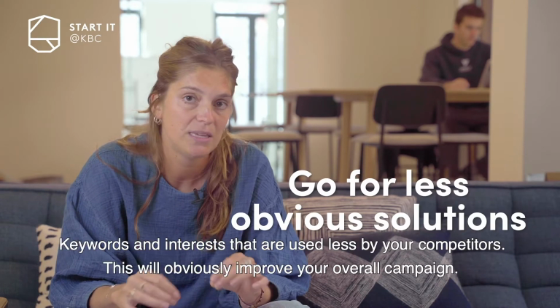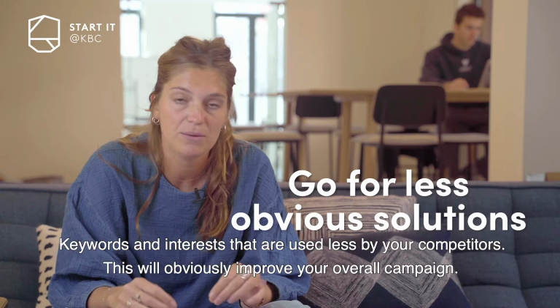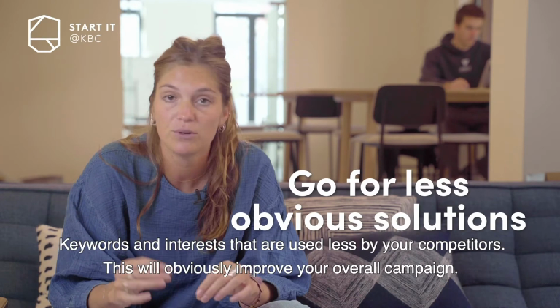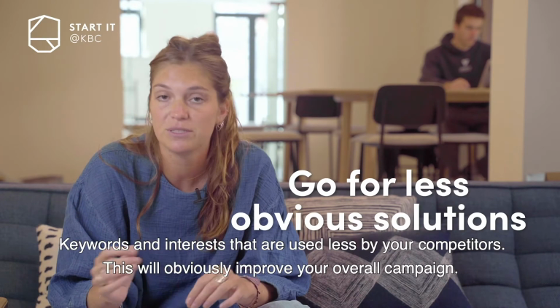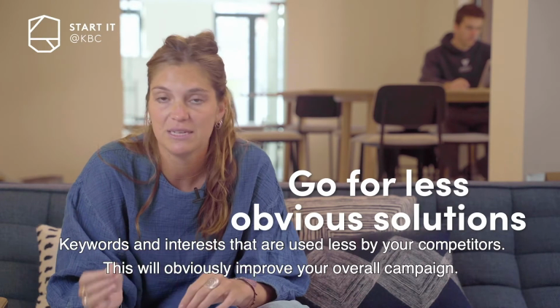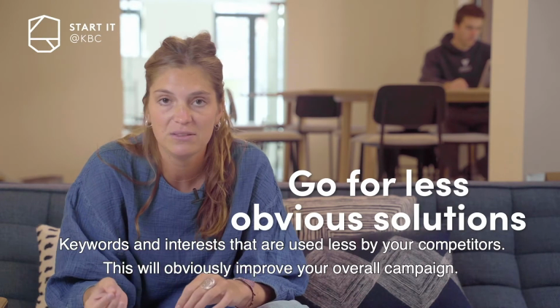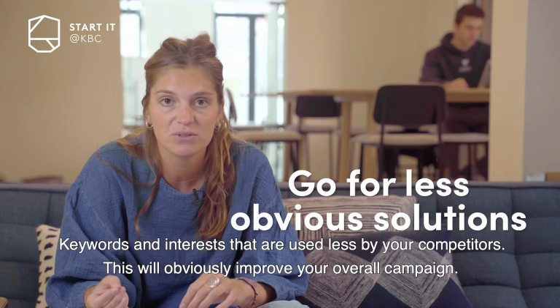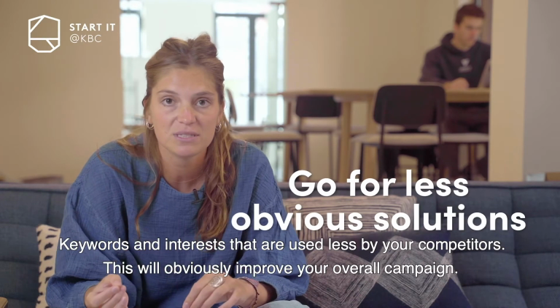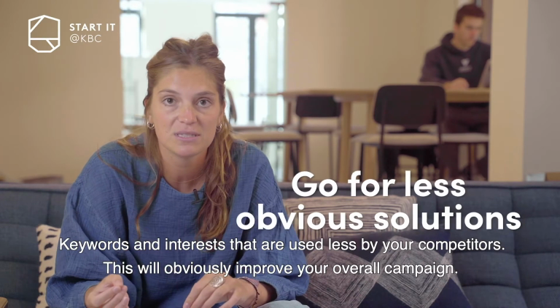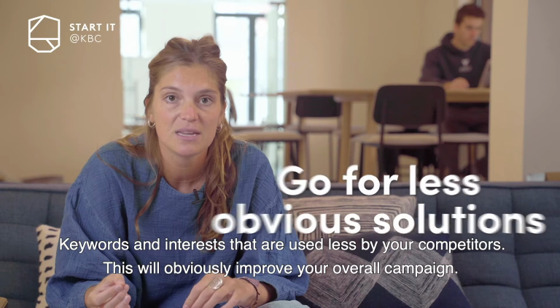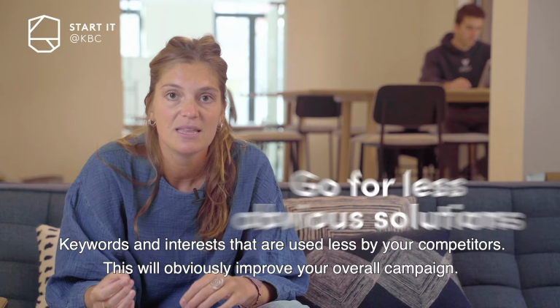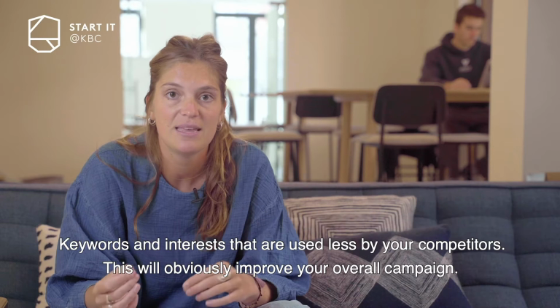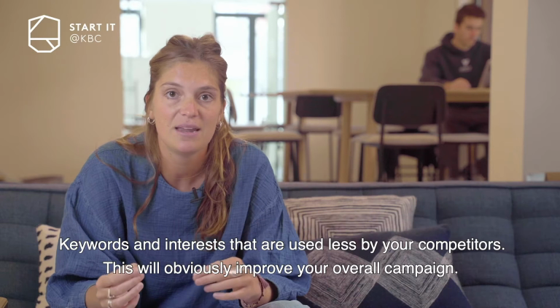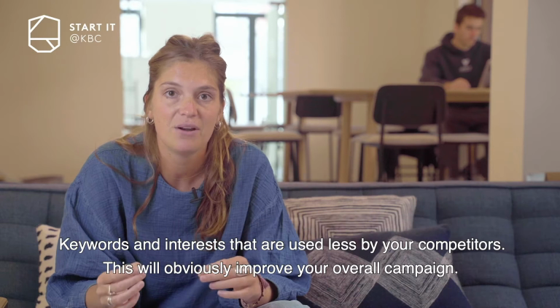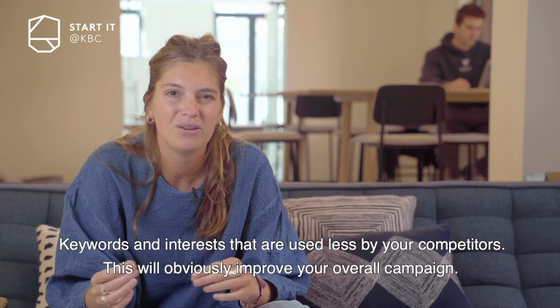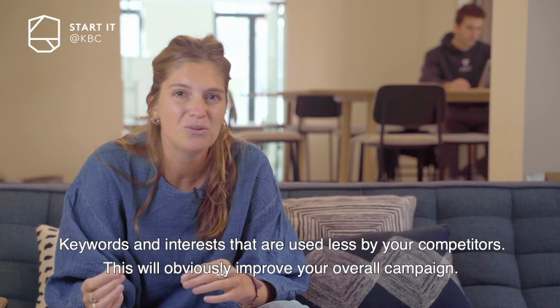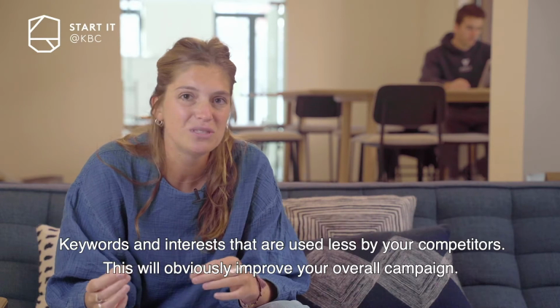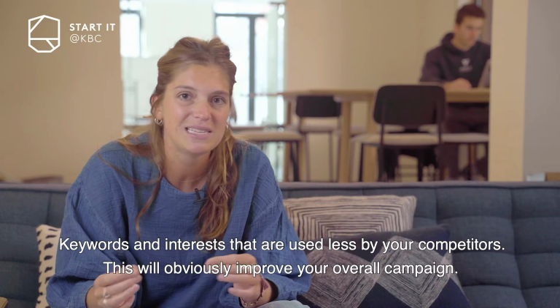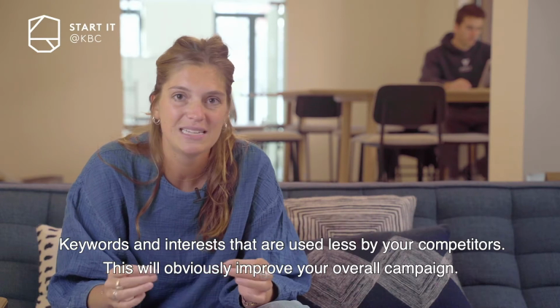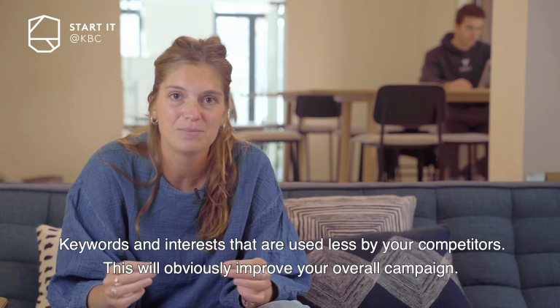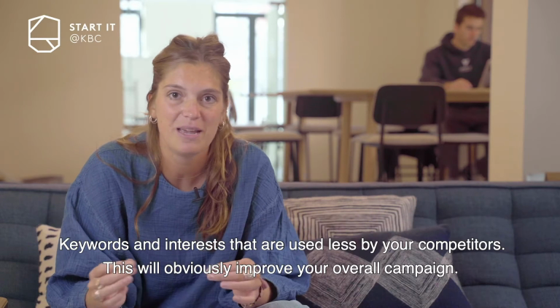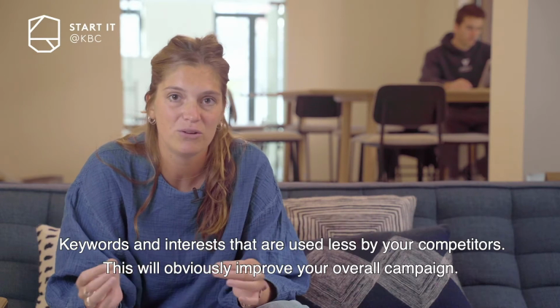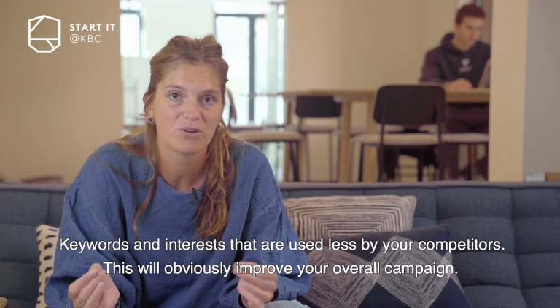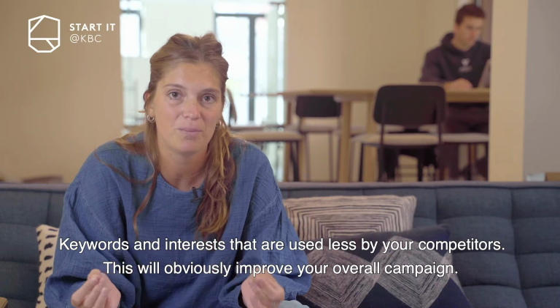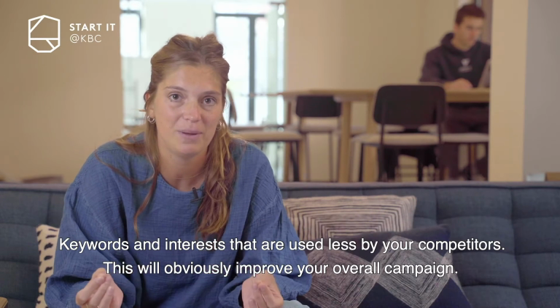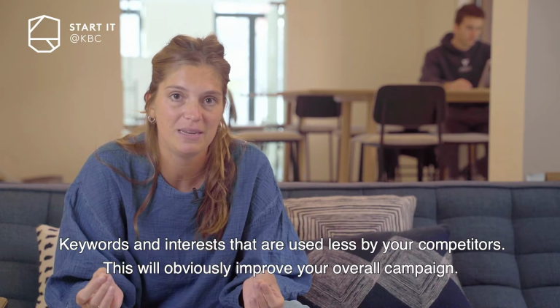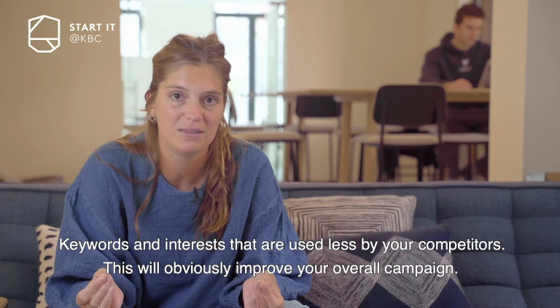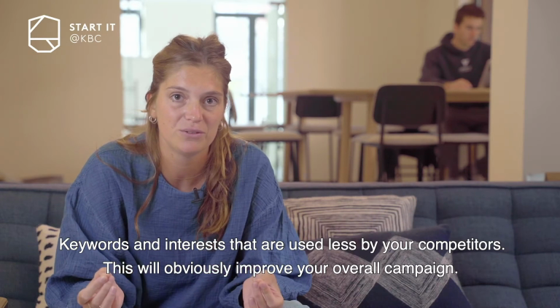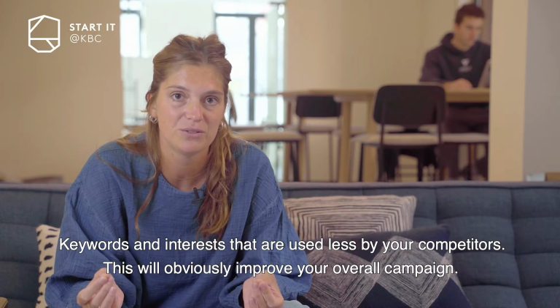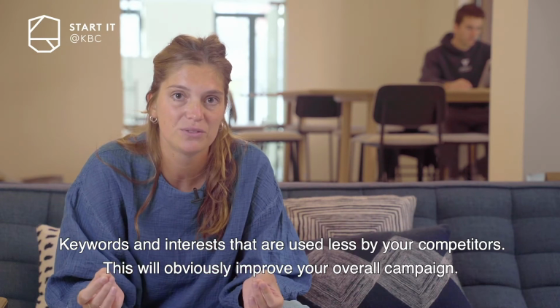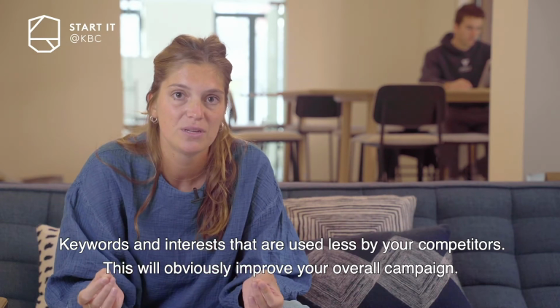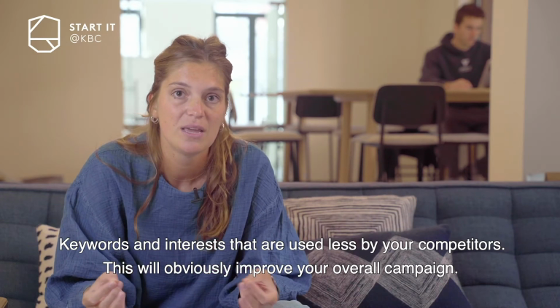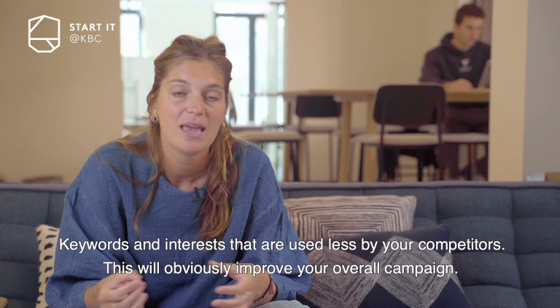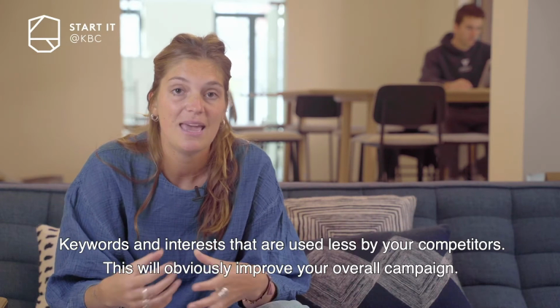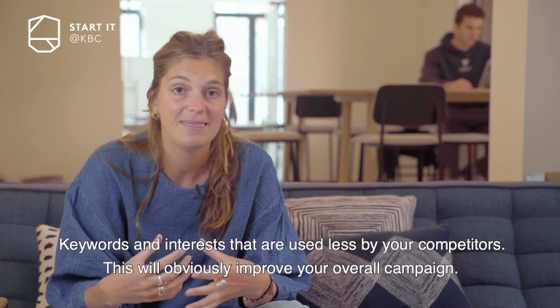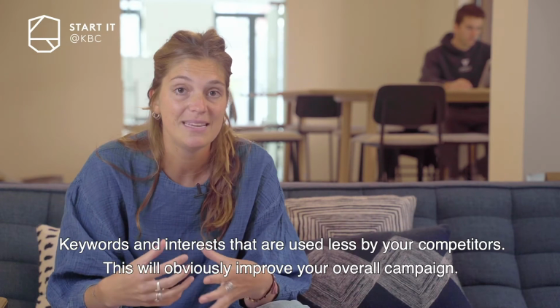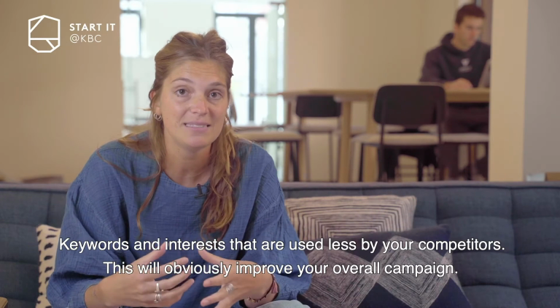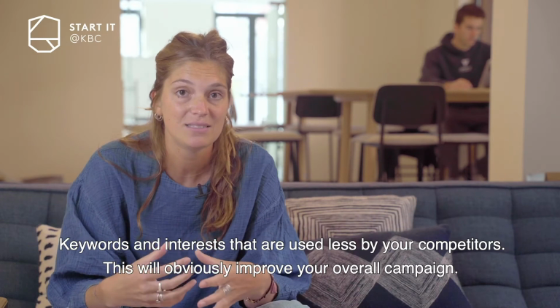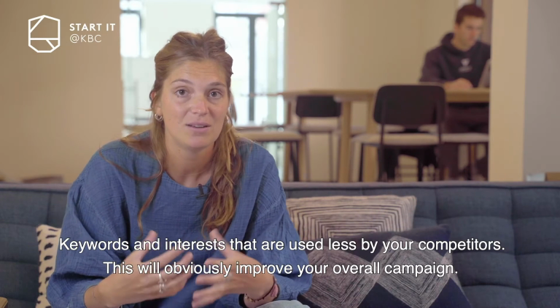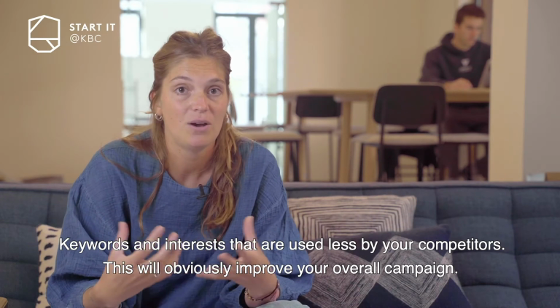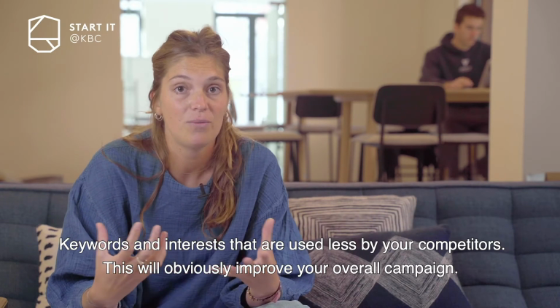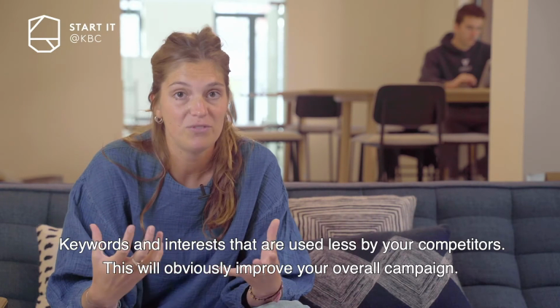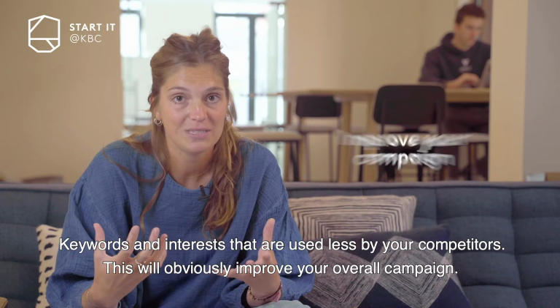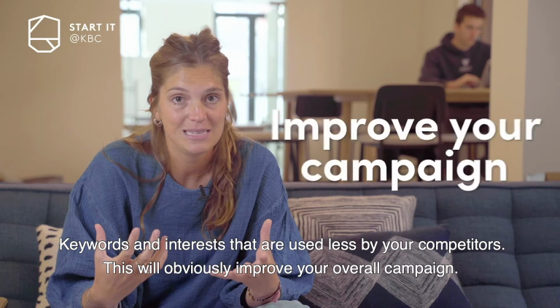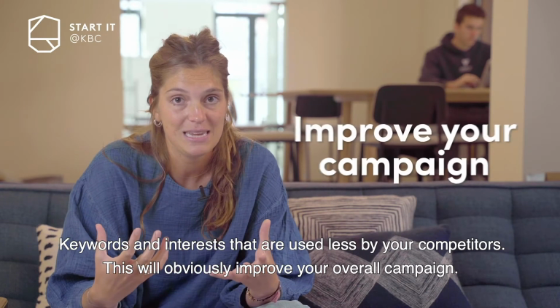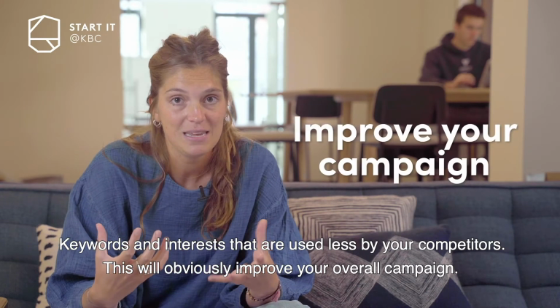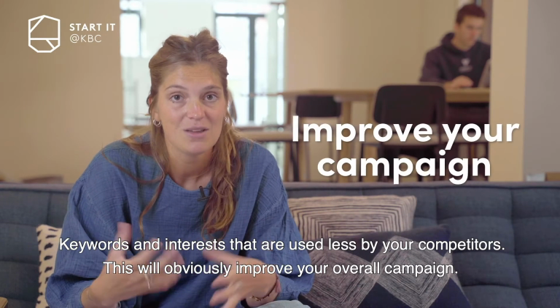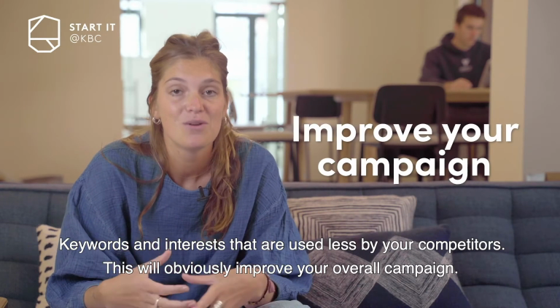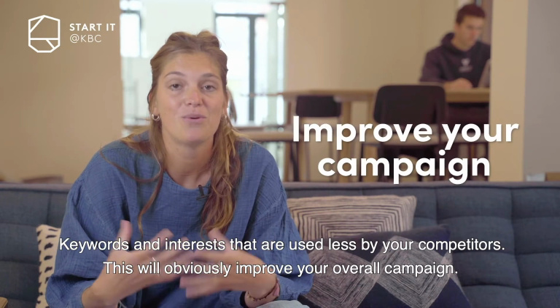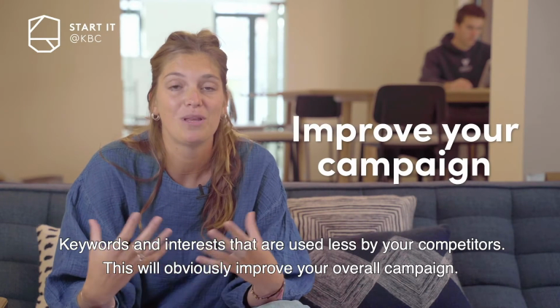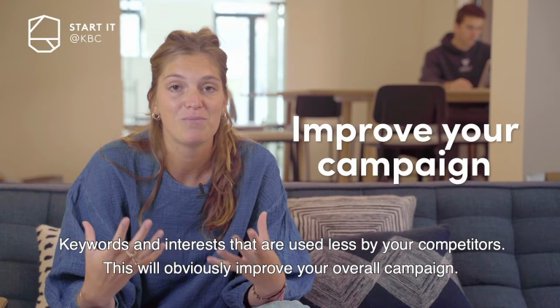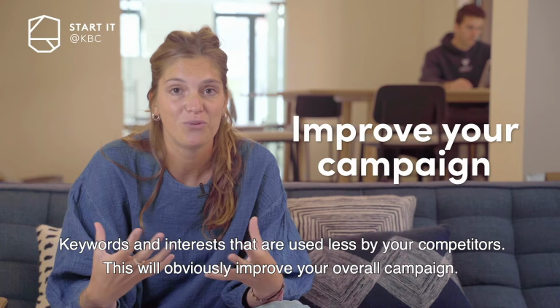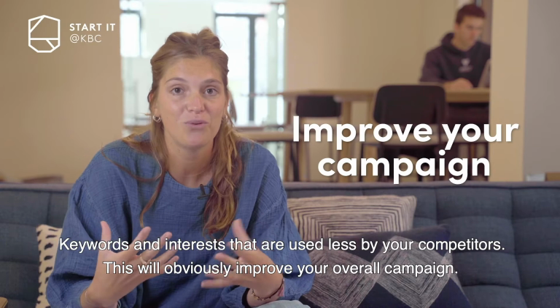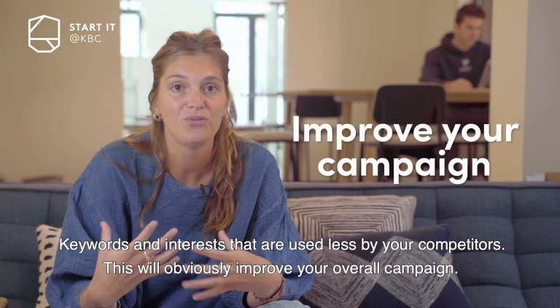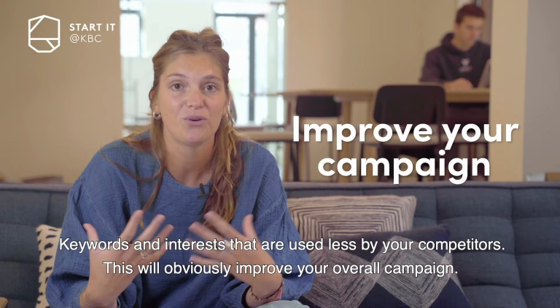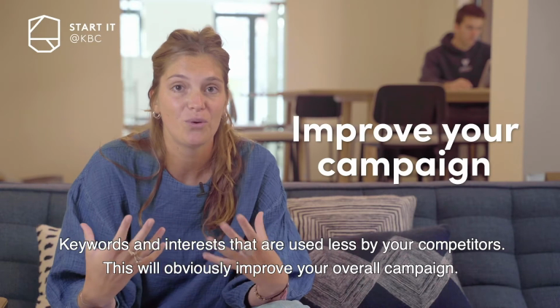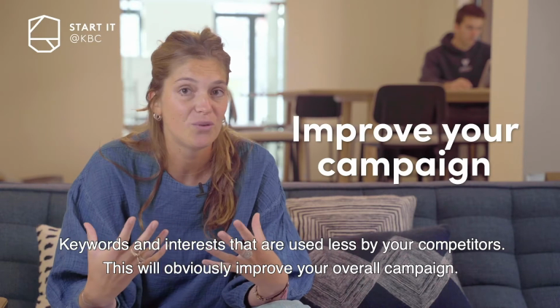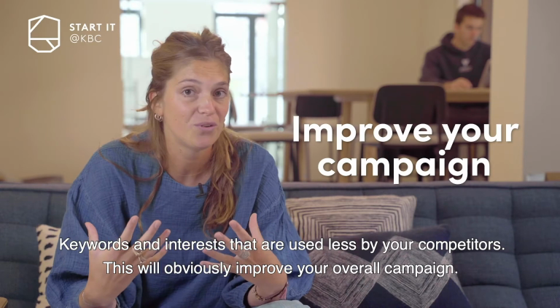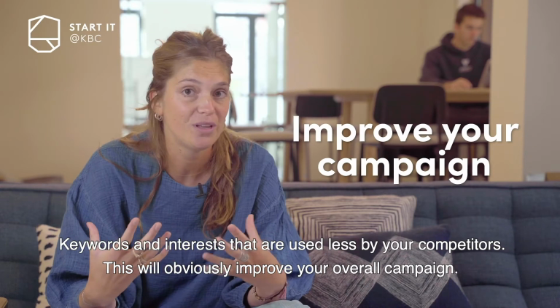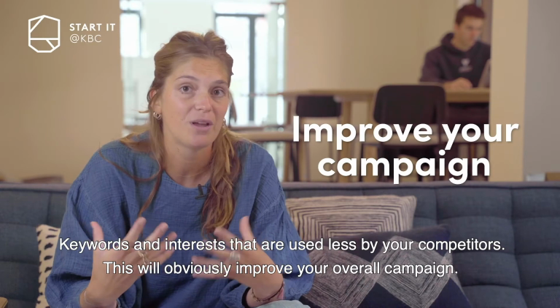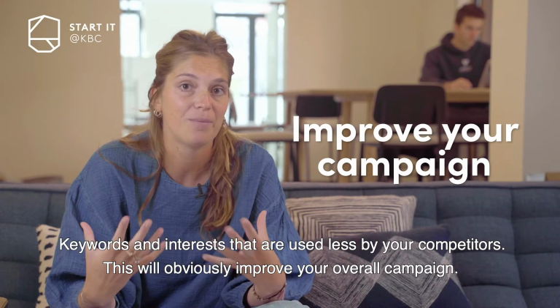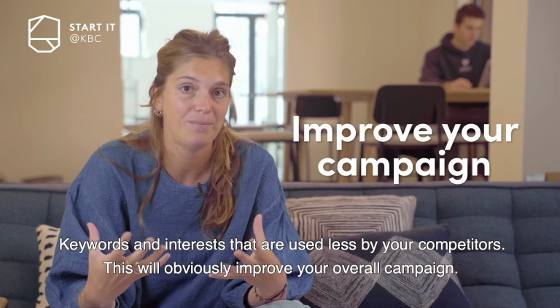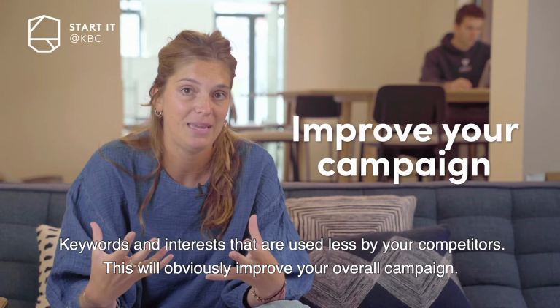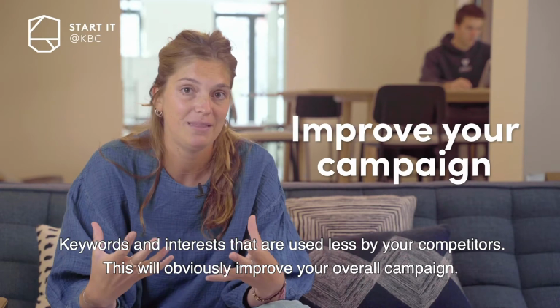The most important thing is to go for the less obvious solutions — keywords and interests that are used less by your competitors. This will obviously improve your overall campaign.